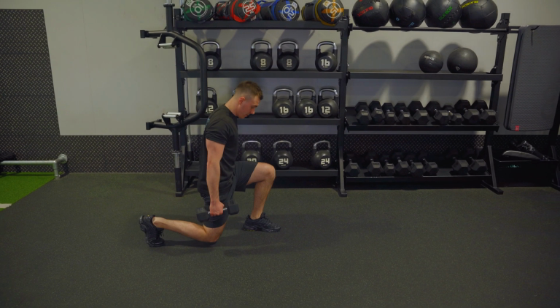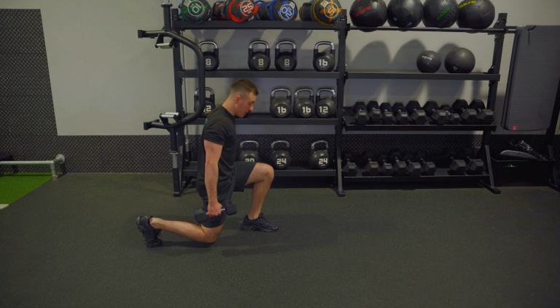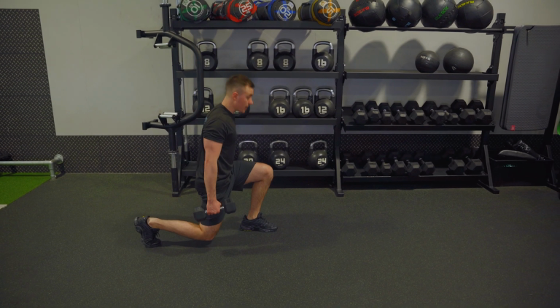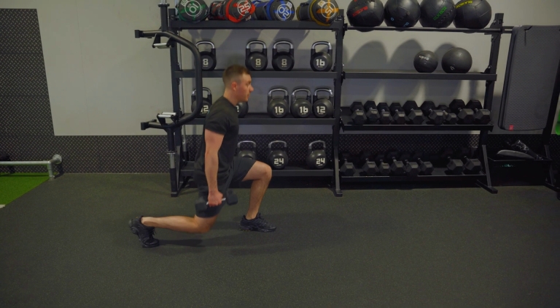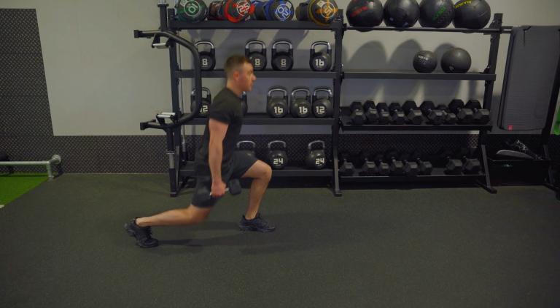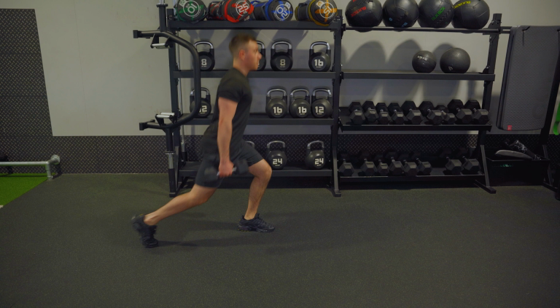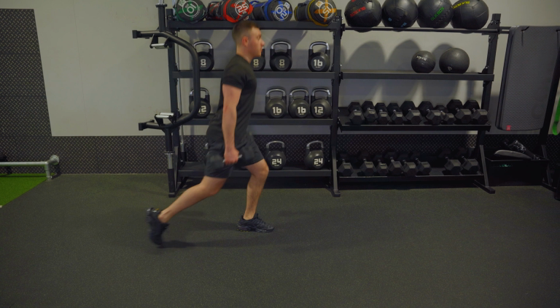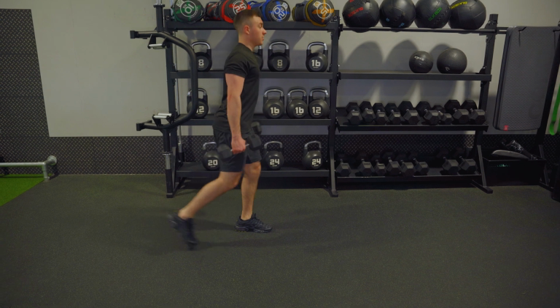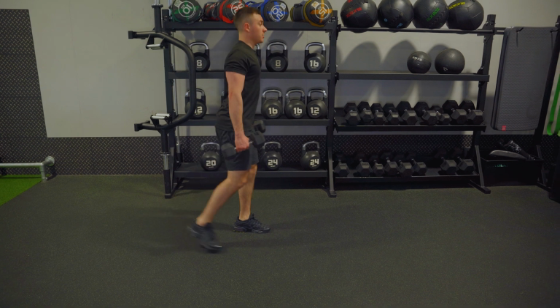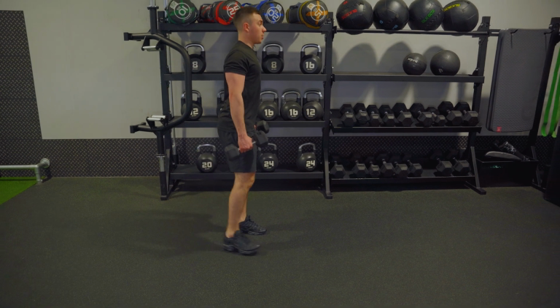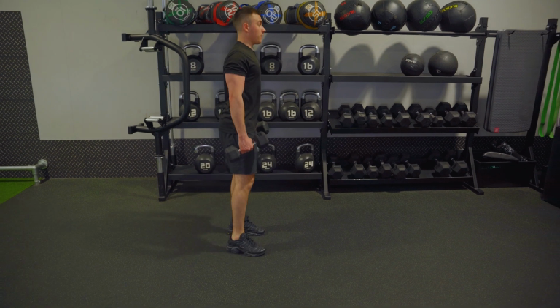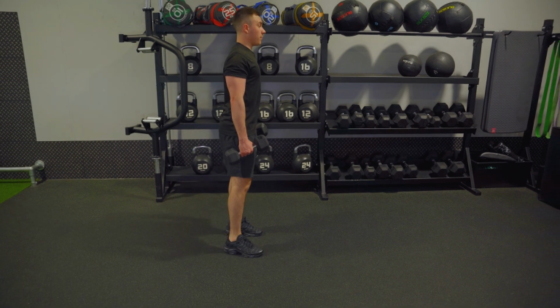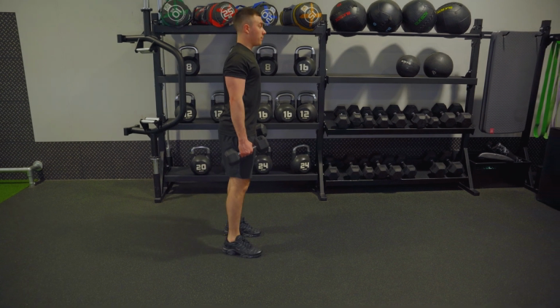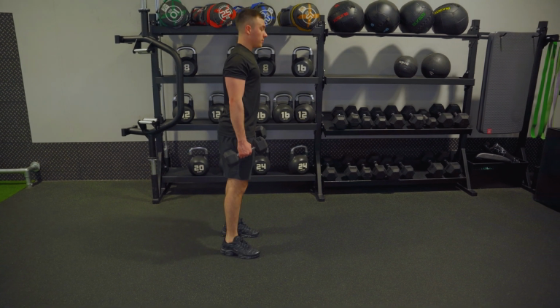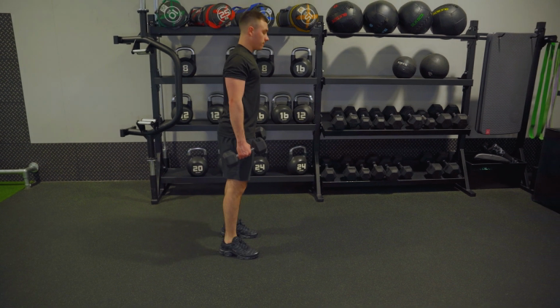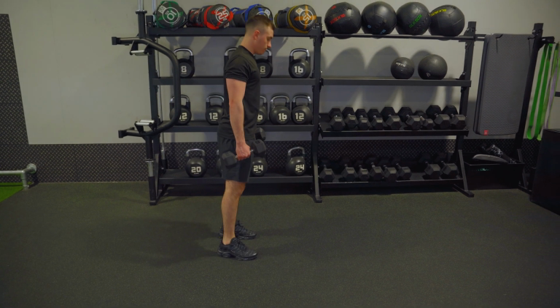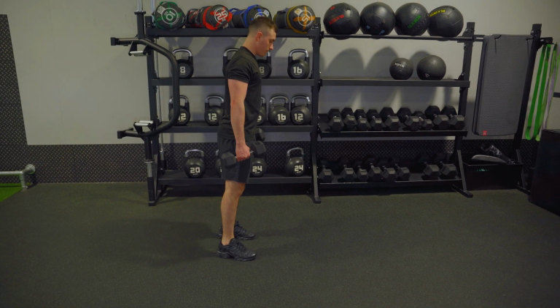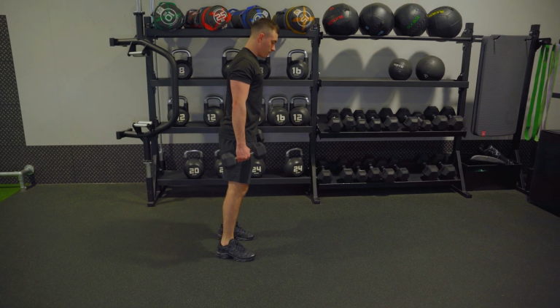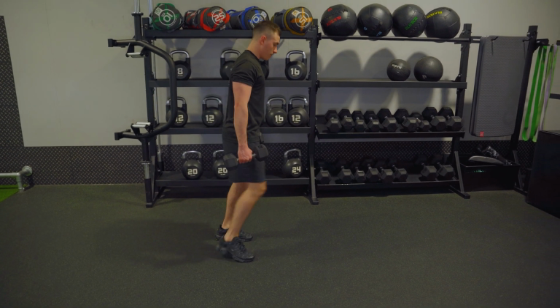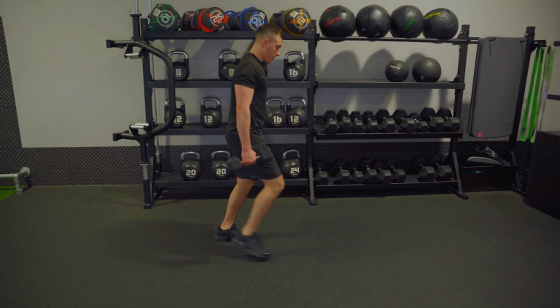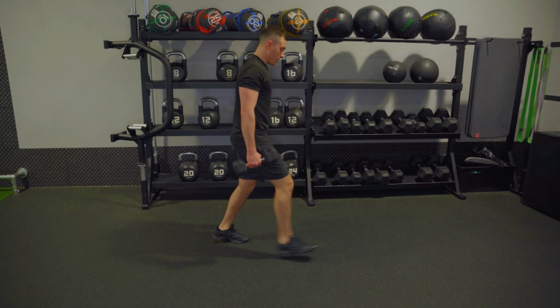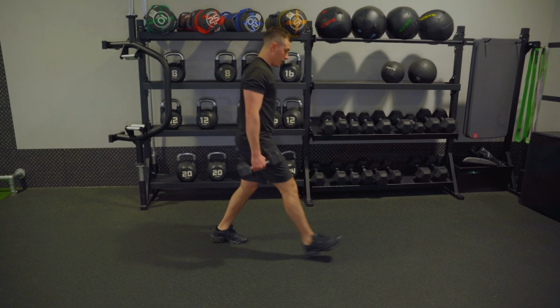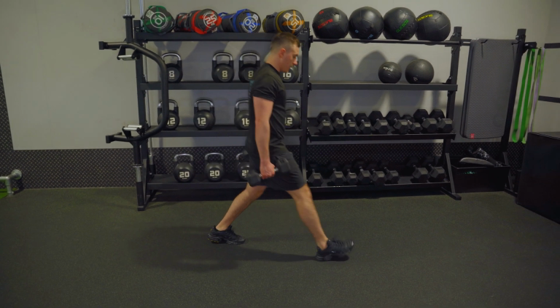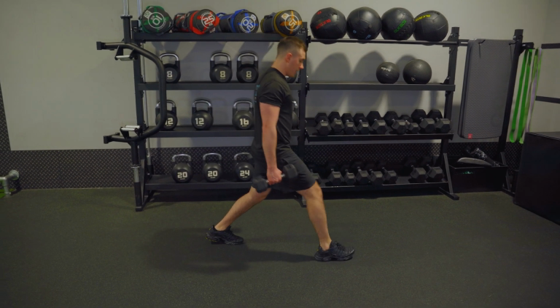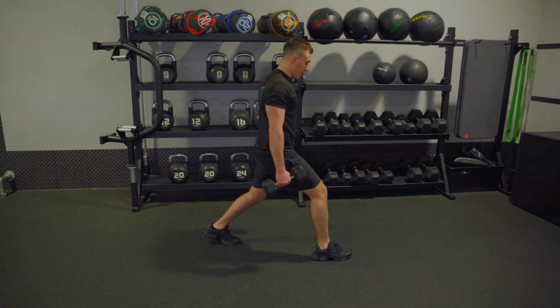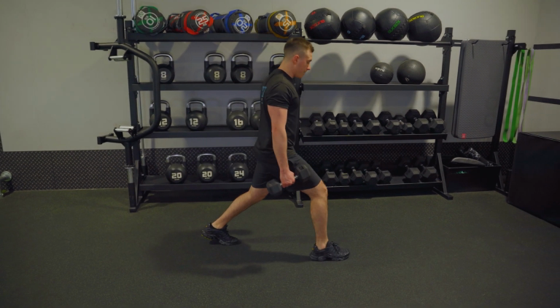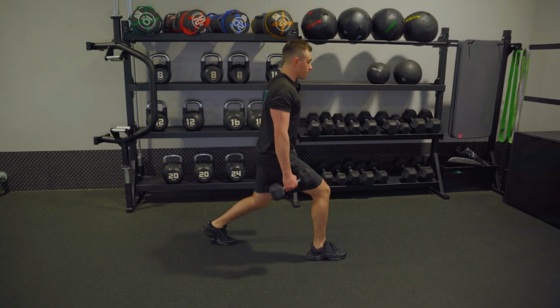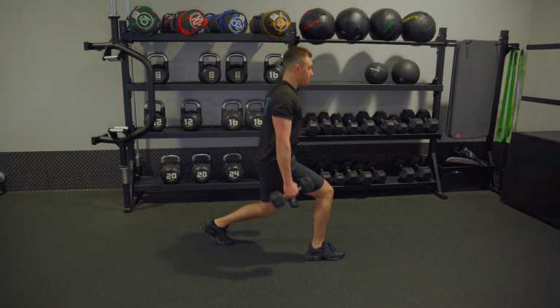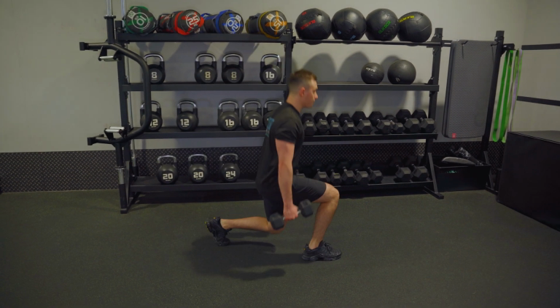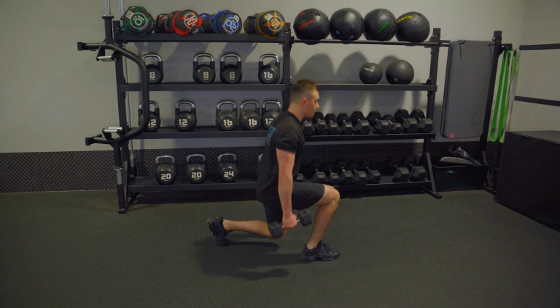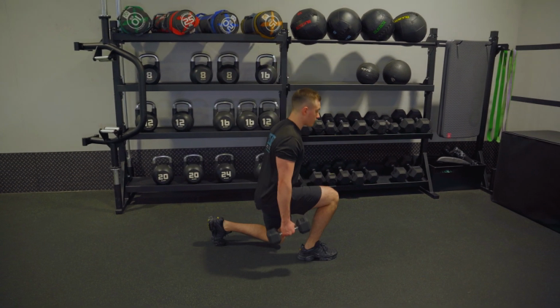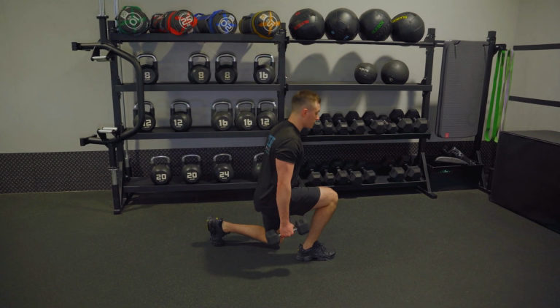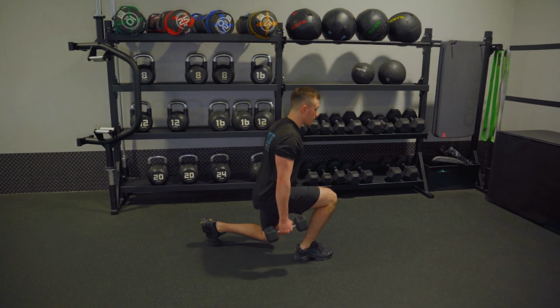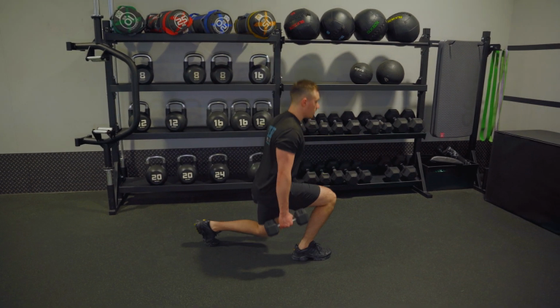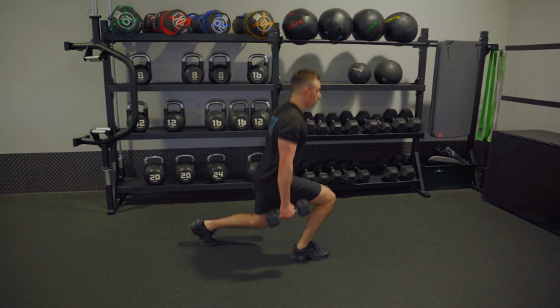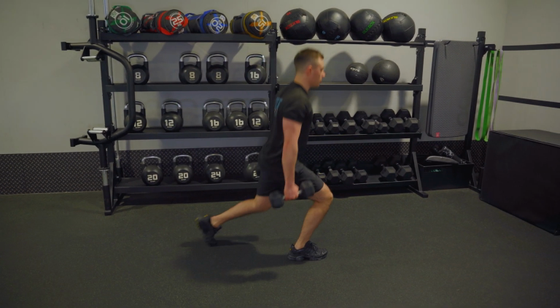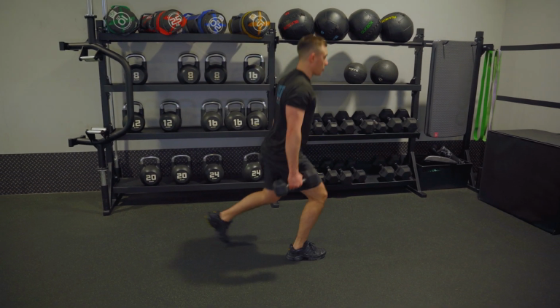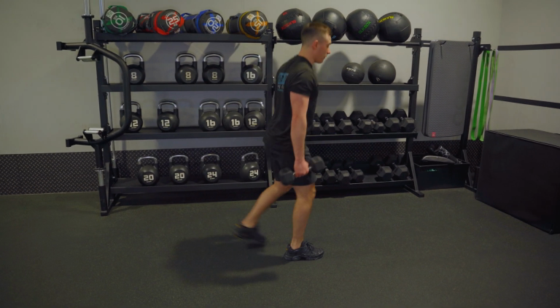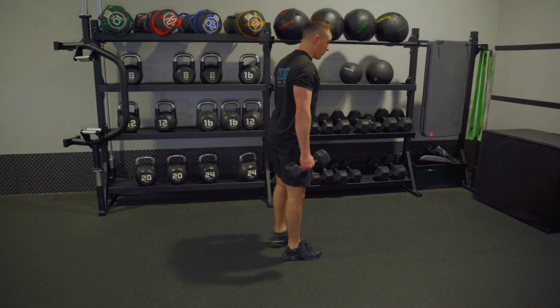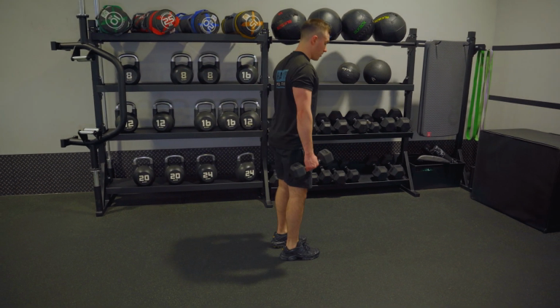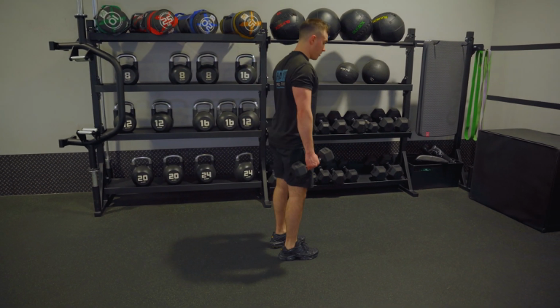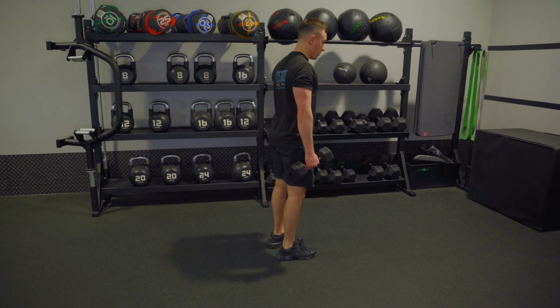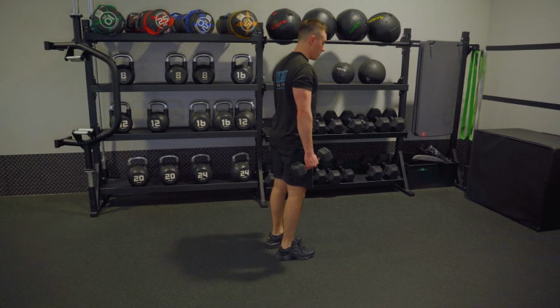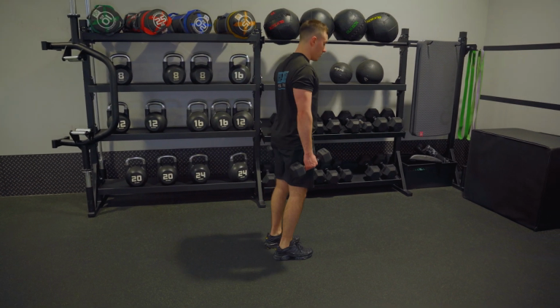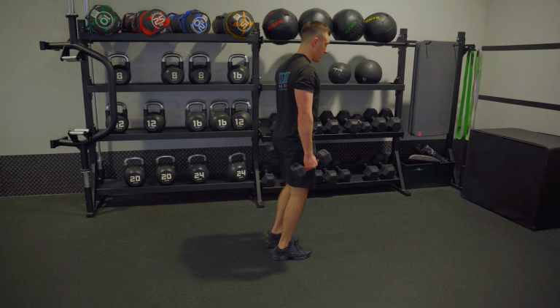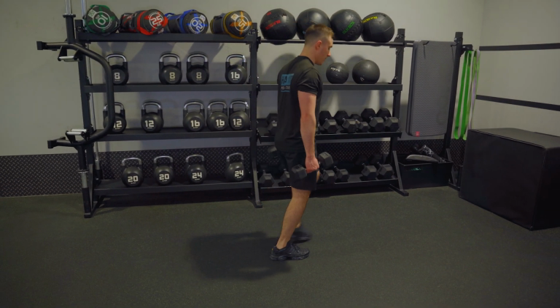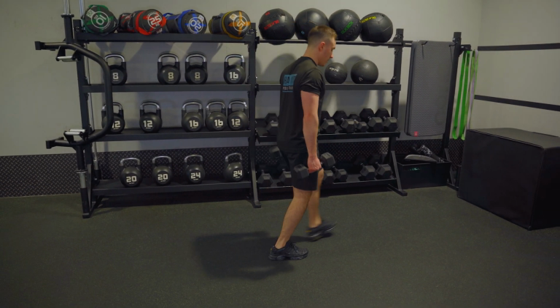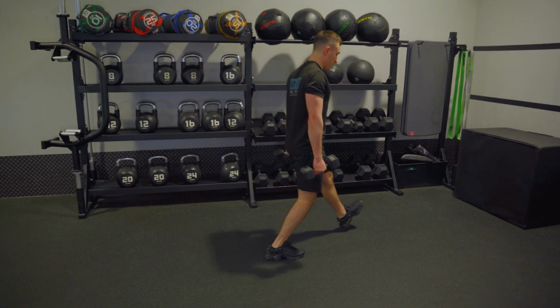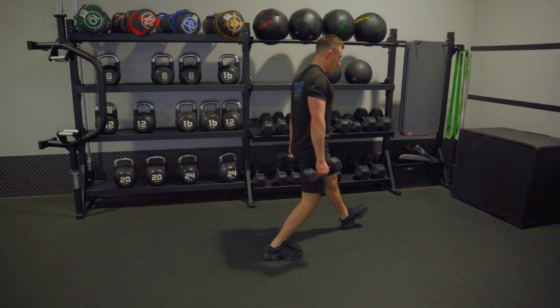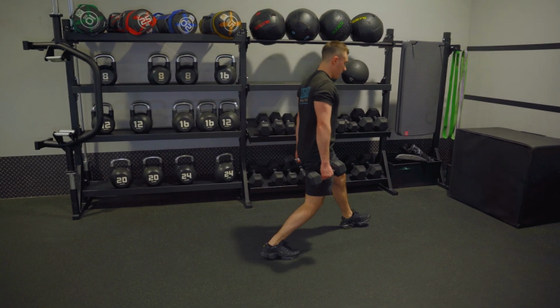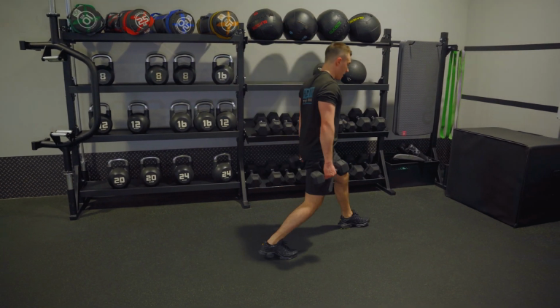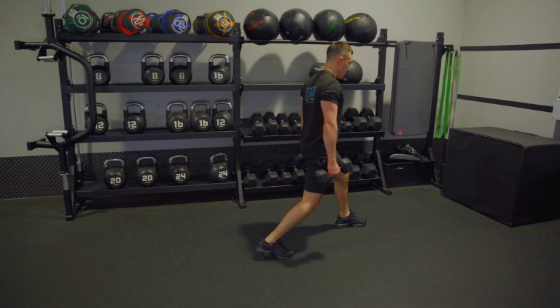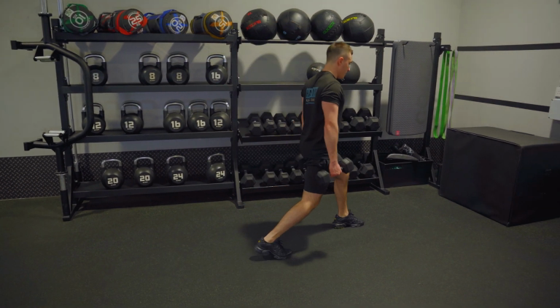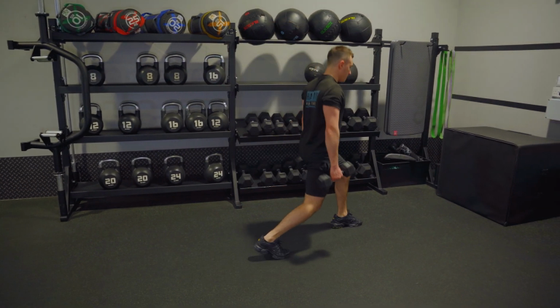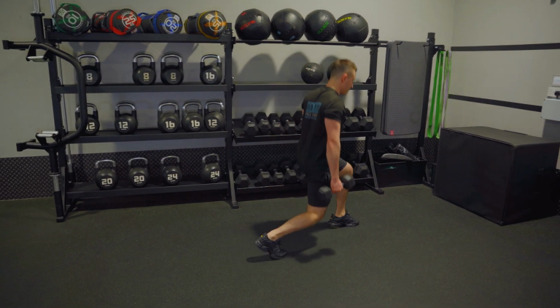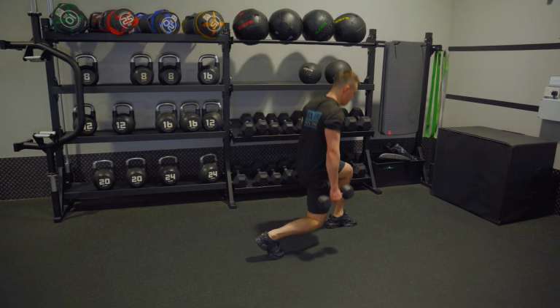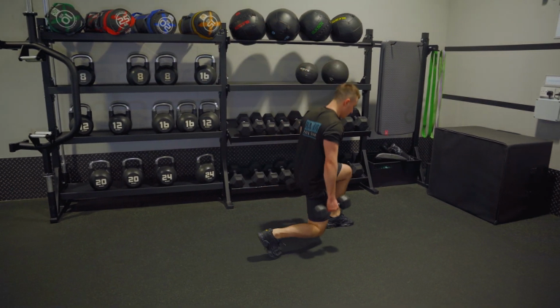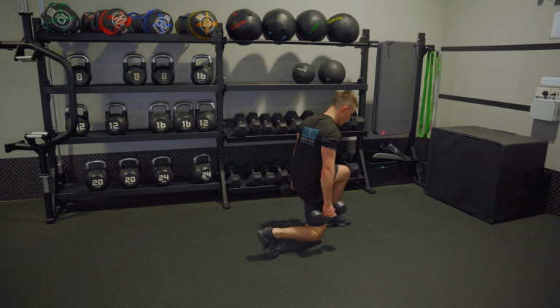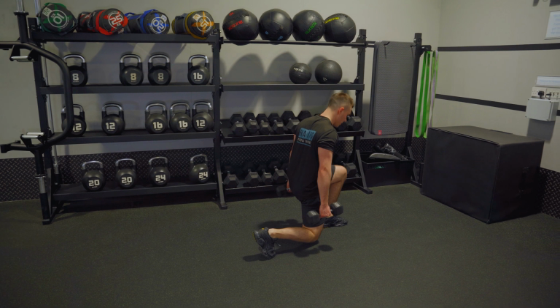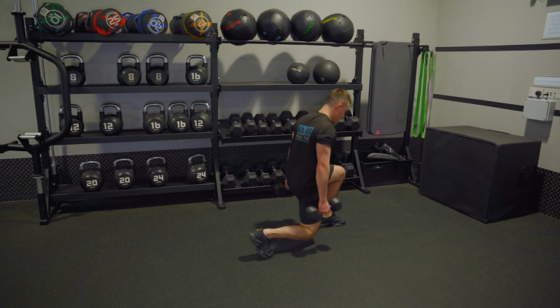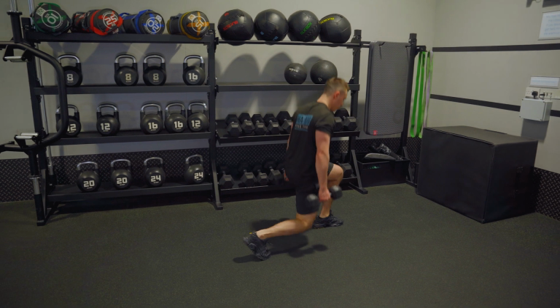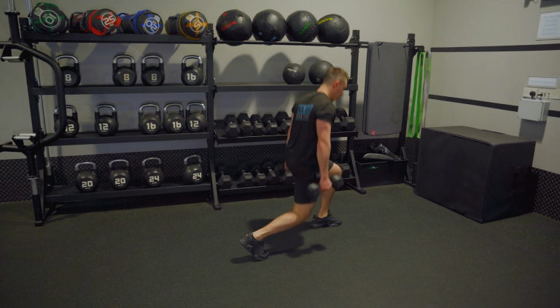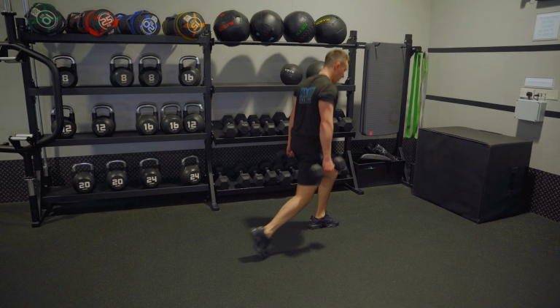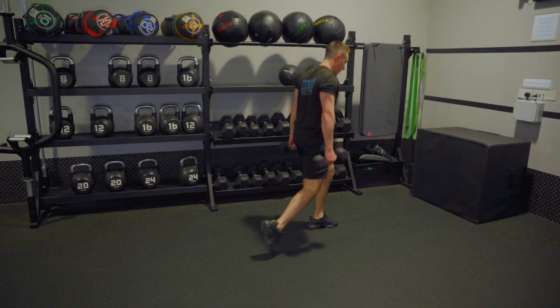From here, drive up. And again, drive up, drive up.